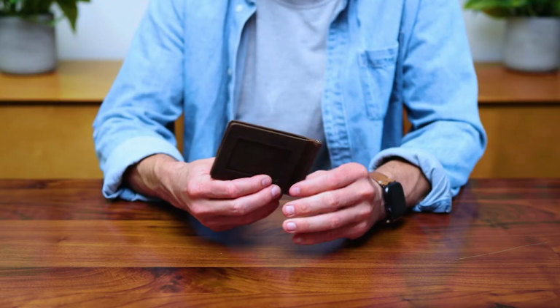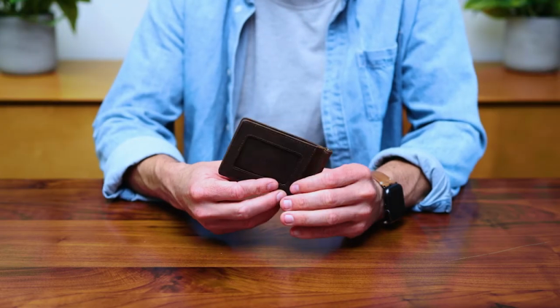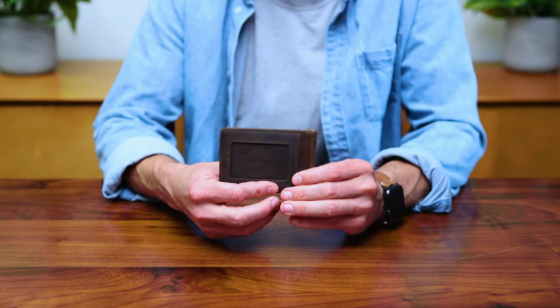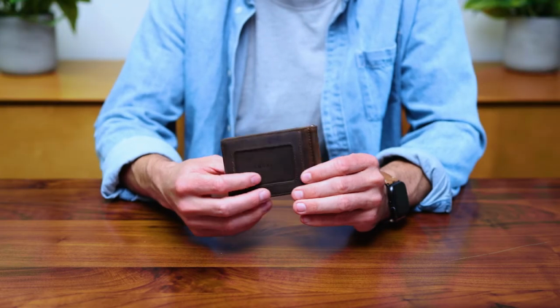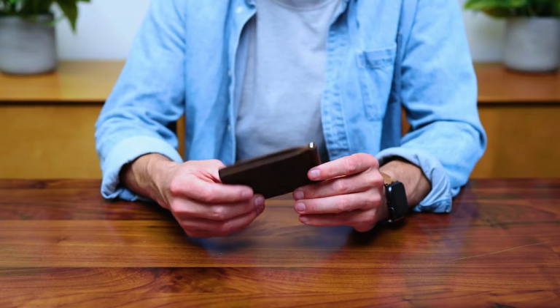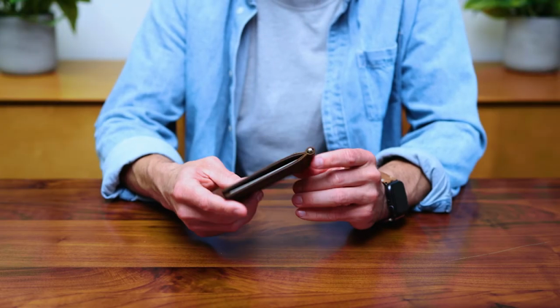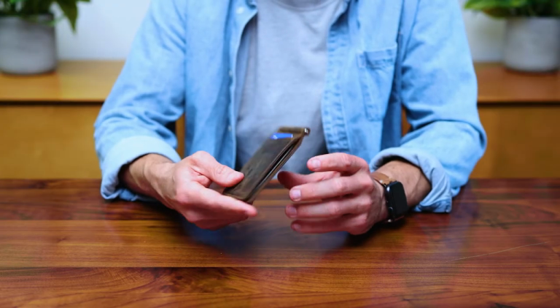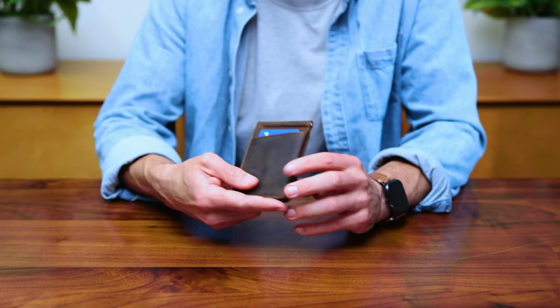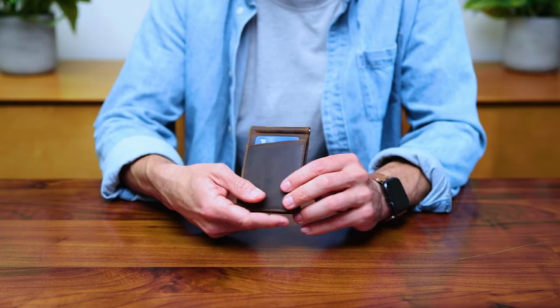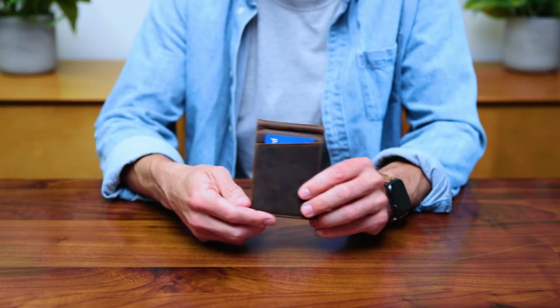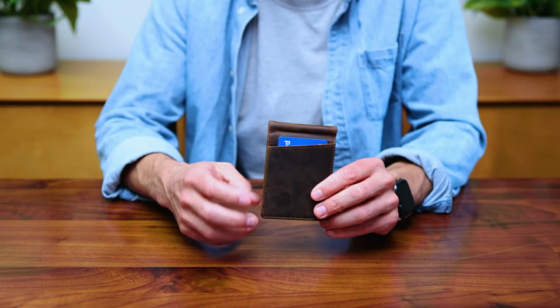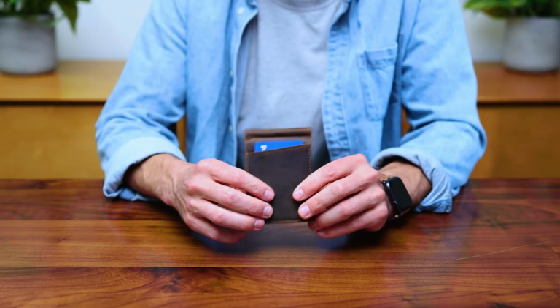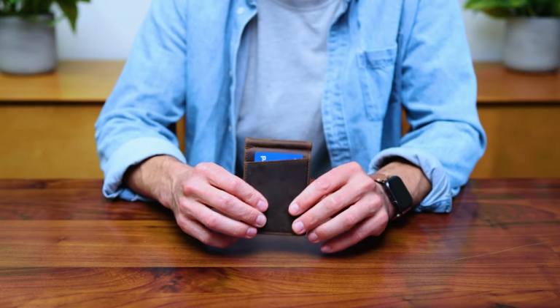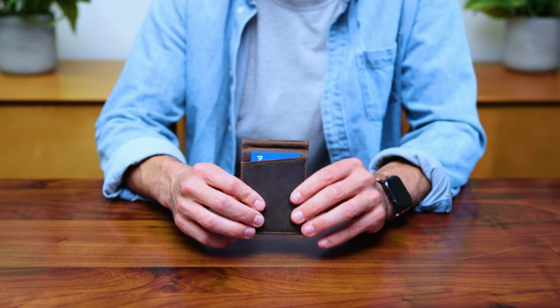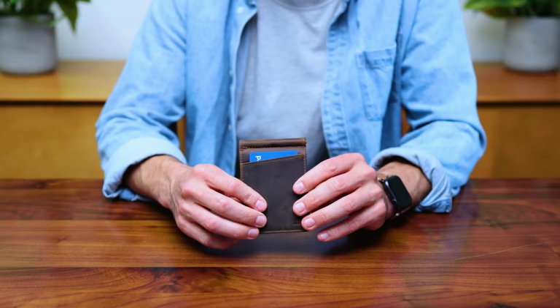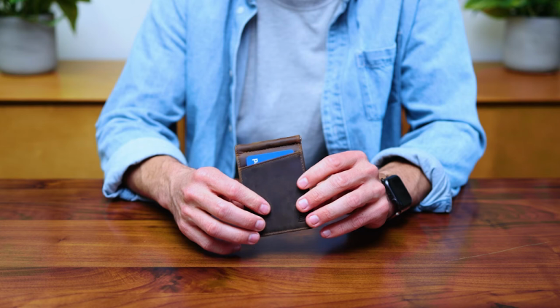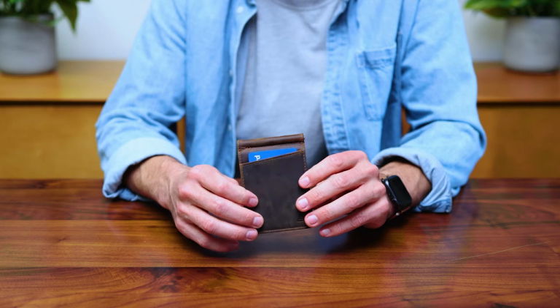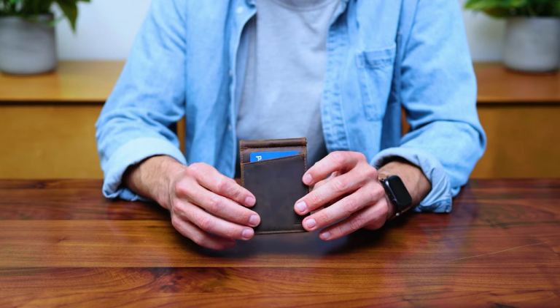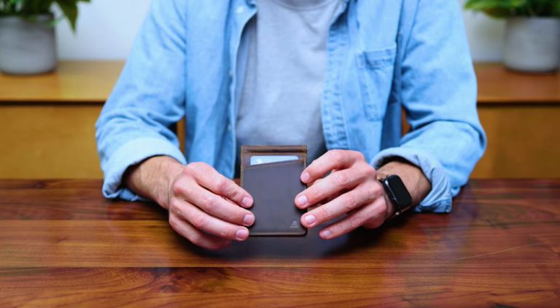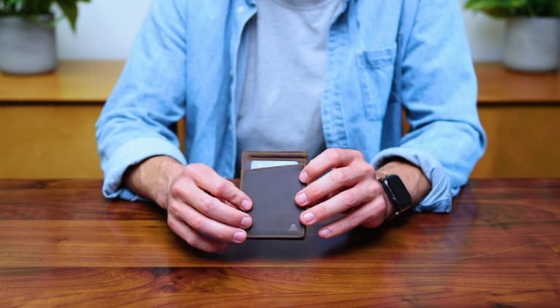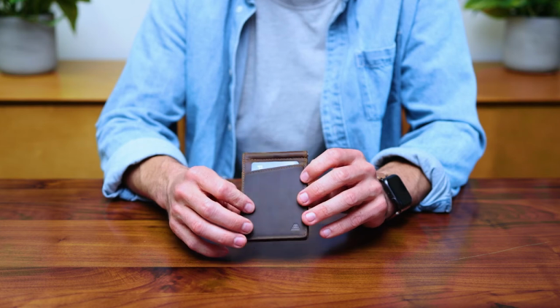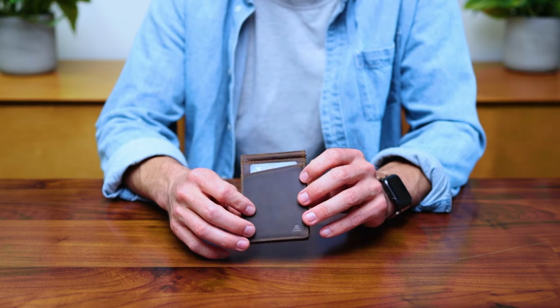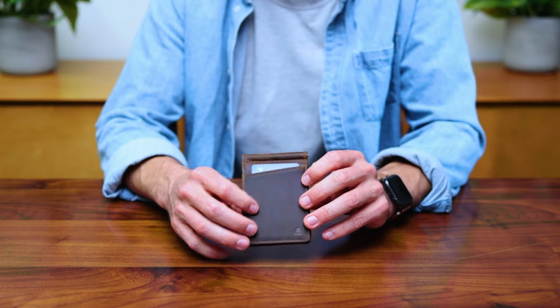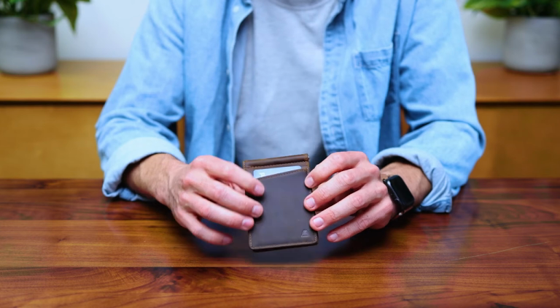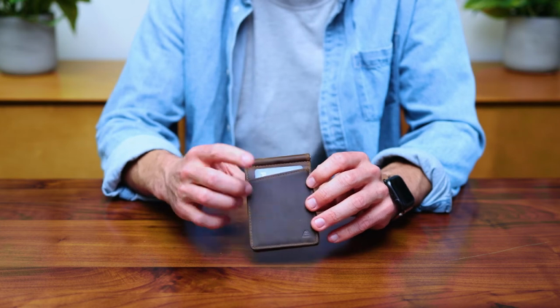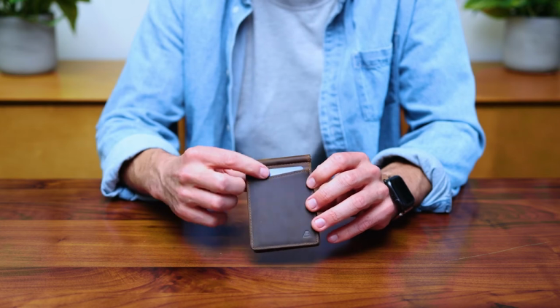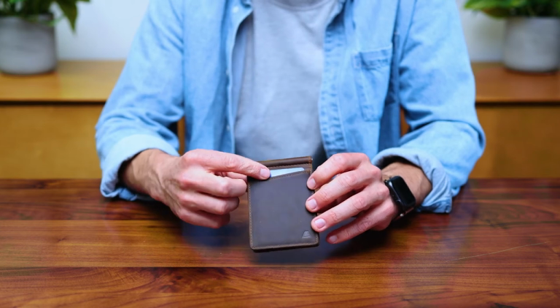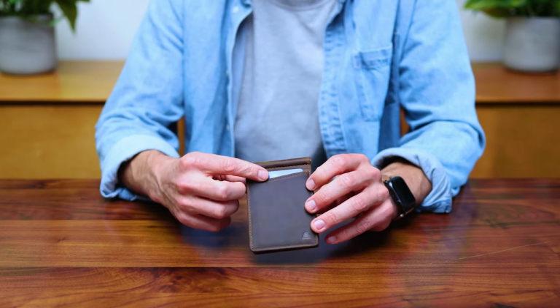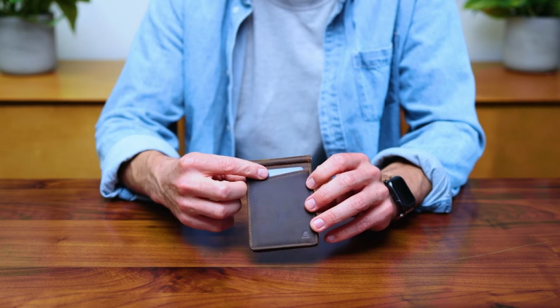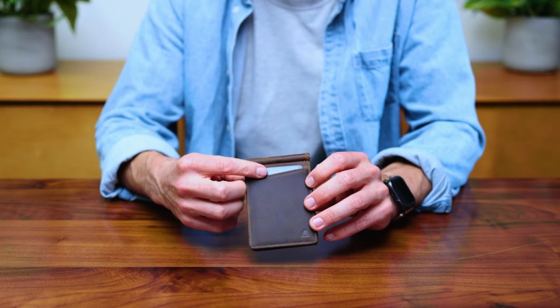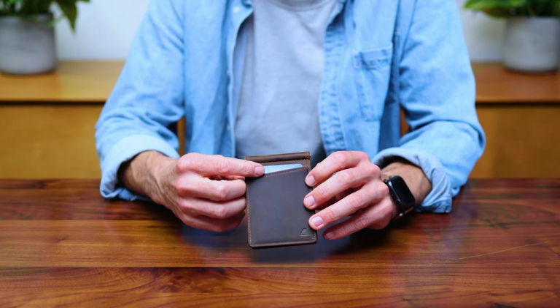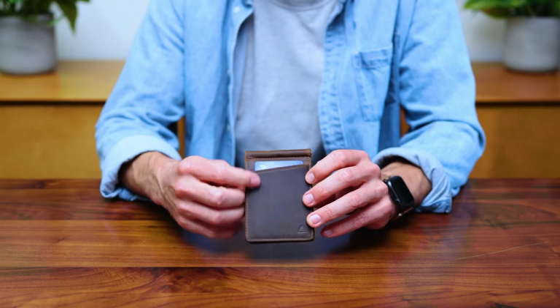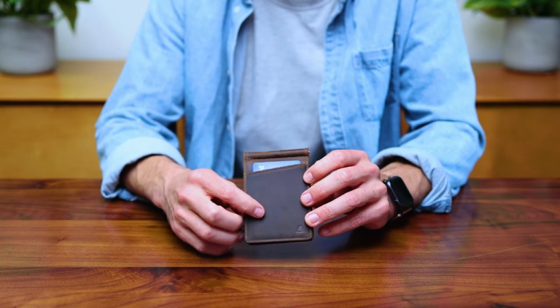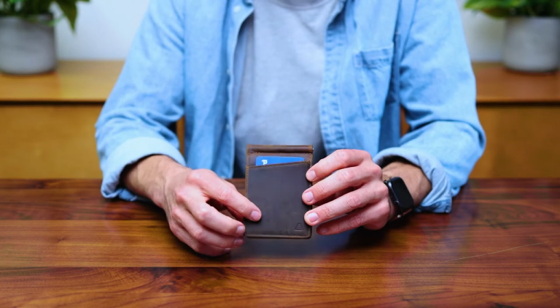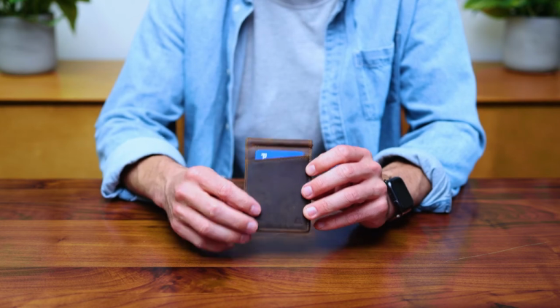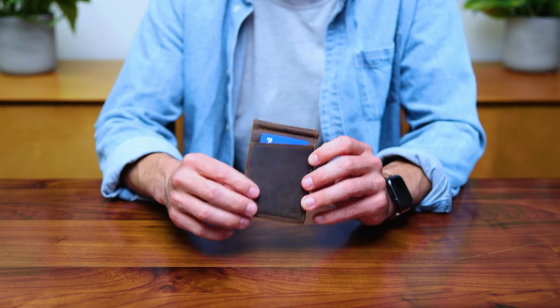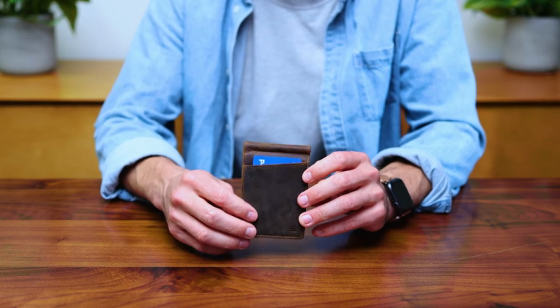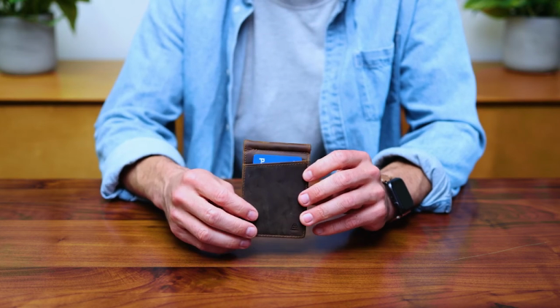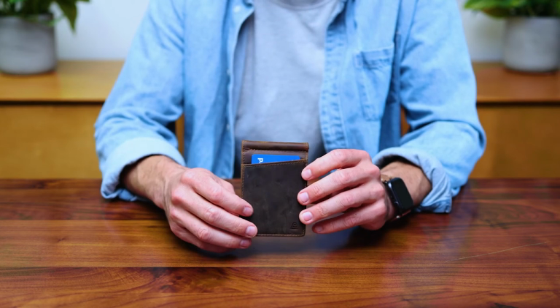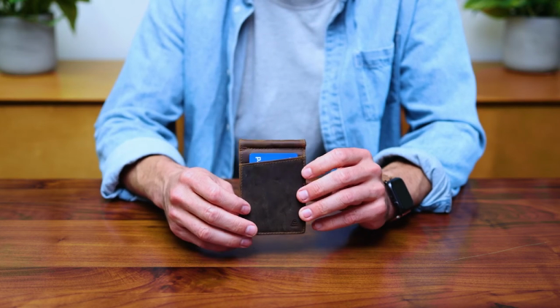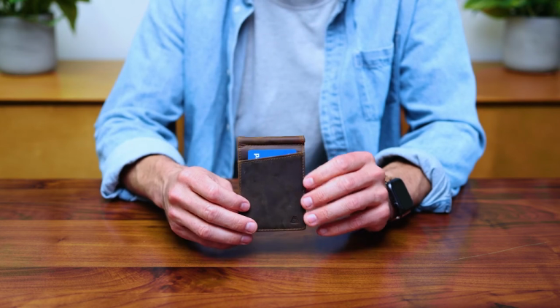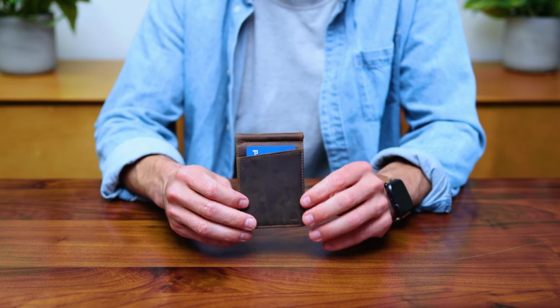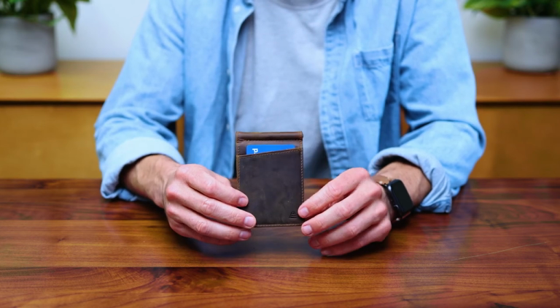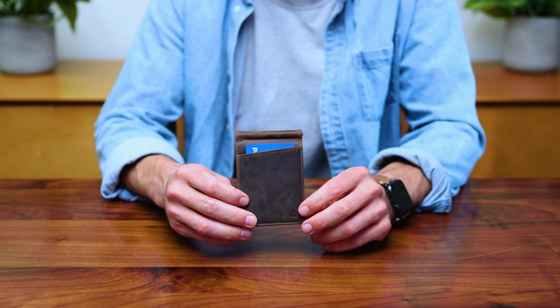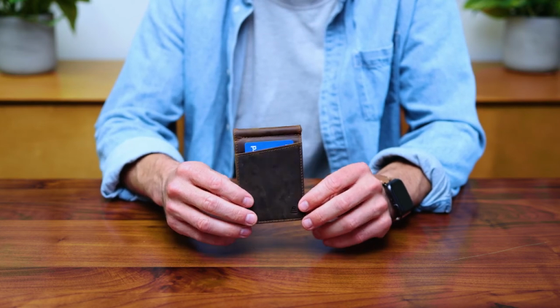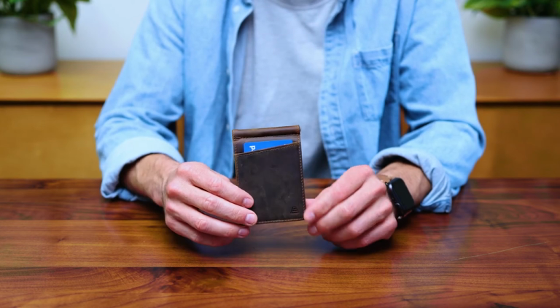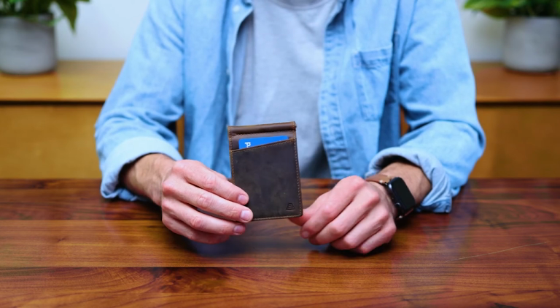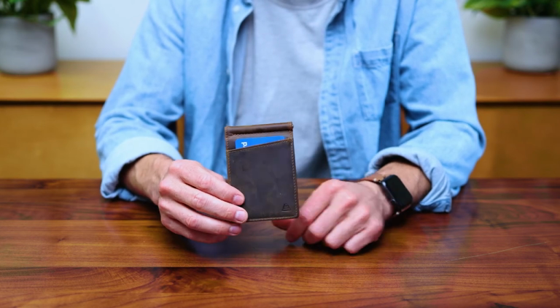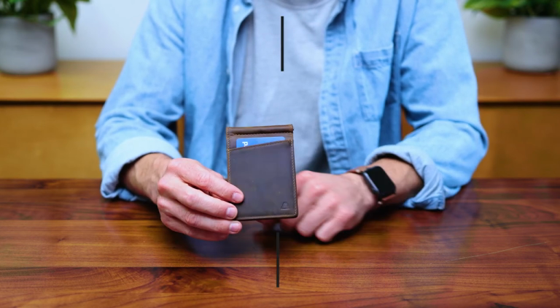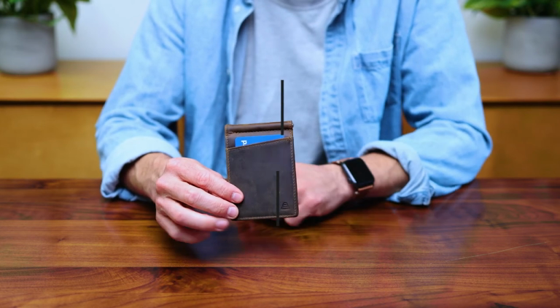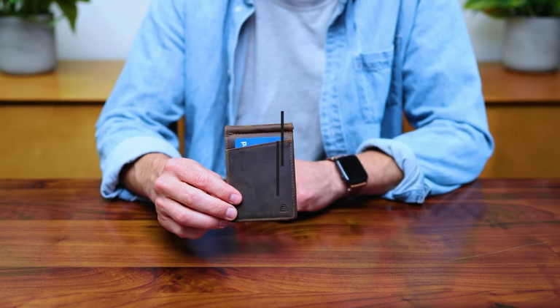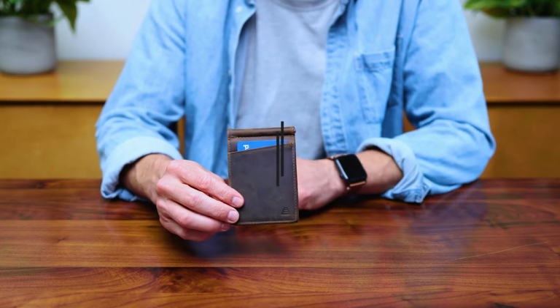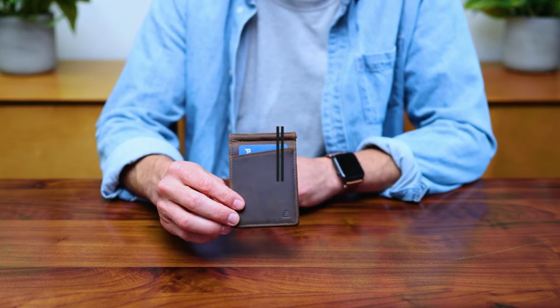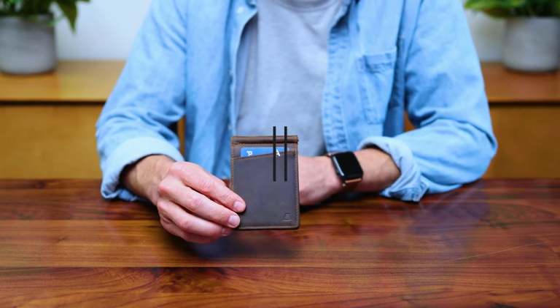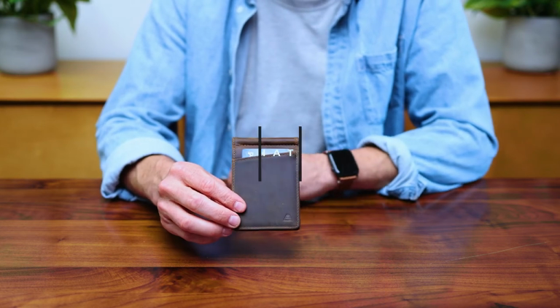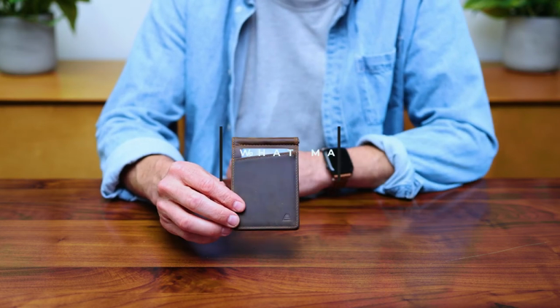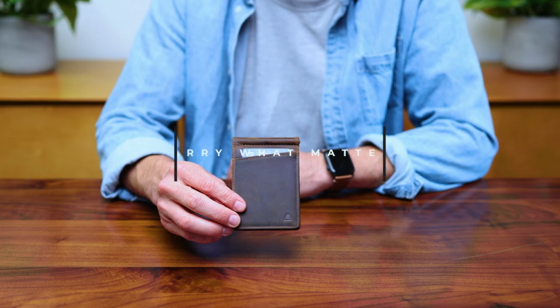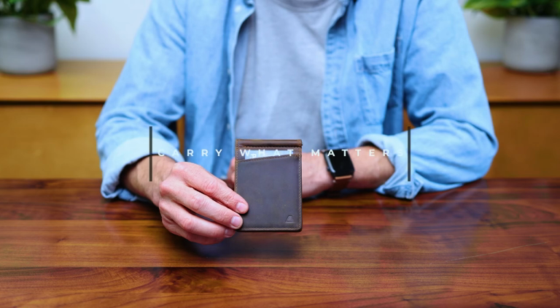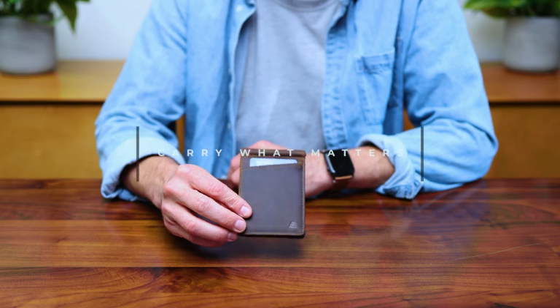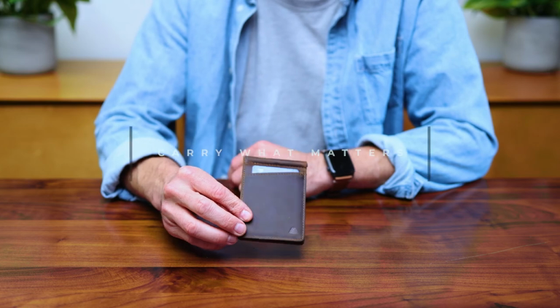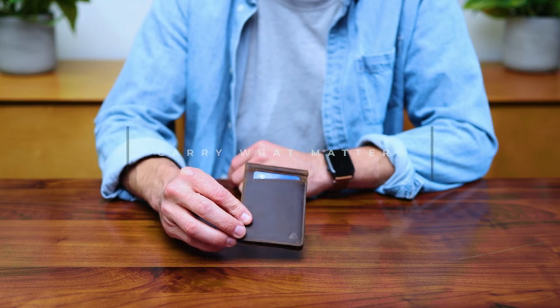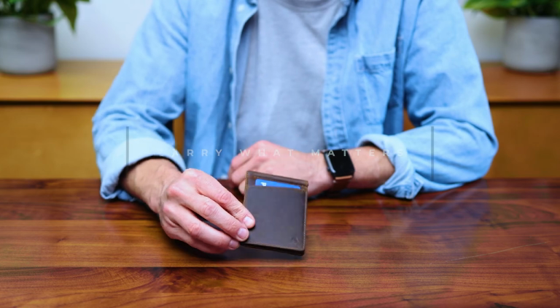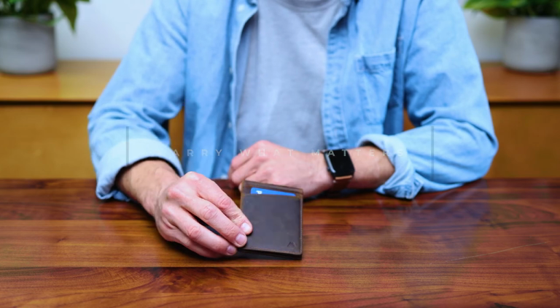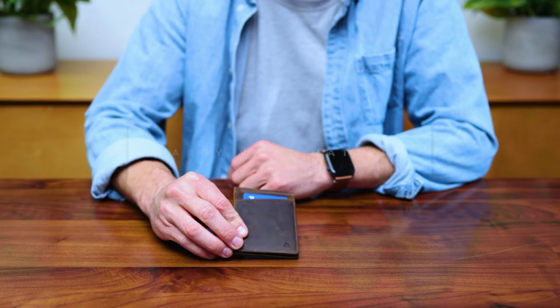The front card slot gives you easy access to your most used cards. All of our products have a one-year warranty. Carry what matters.